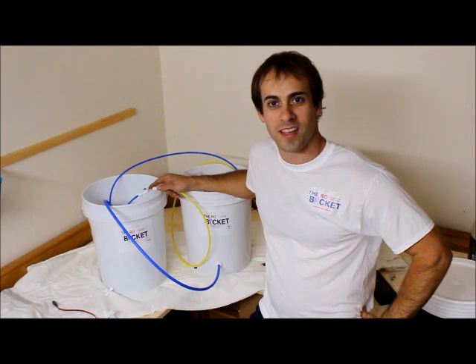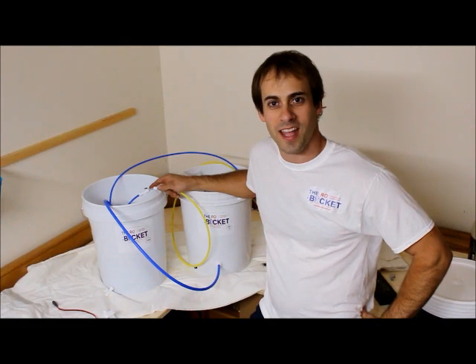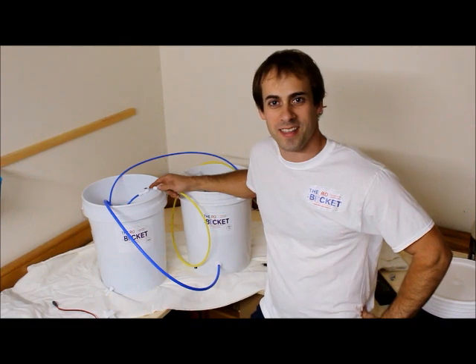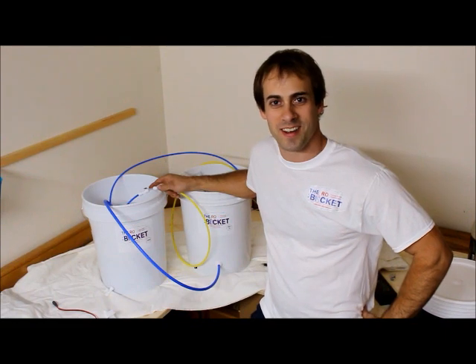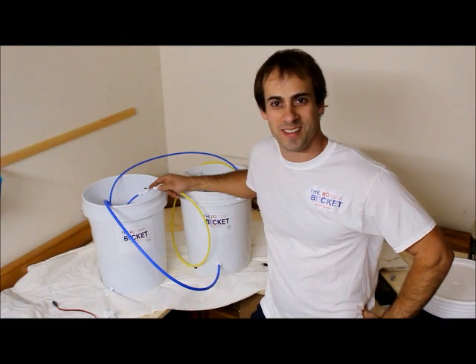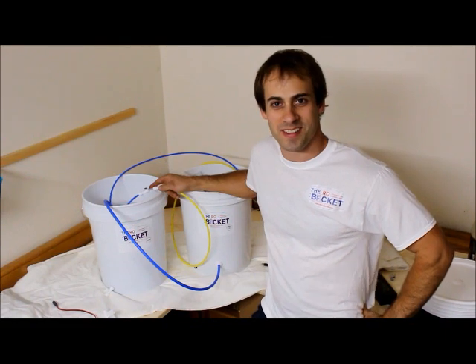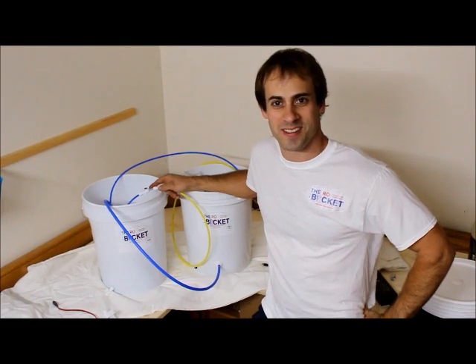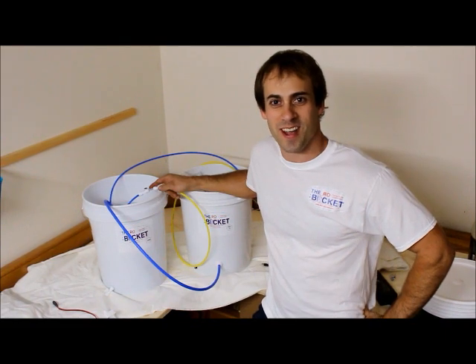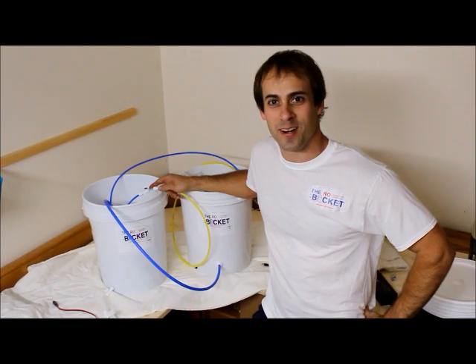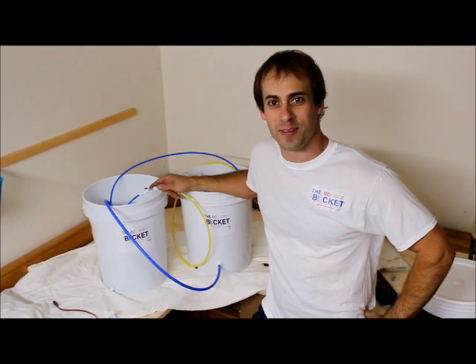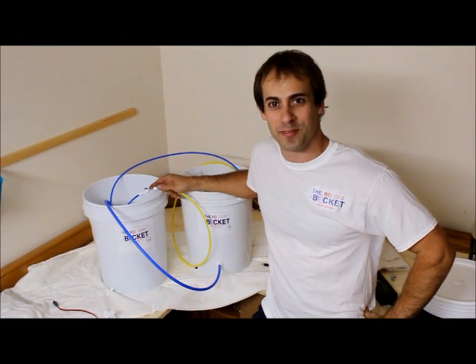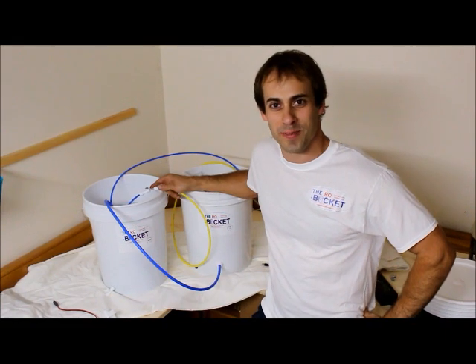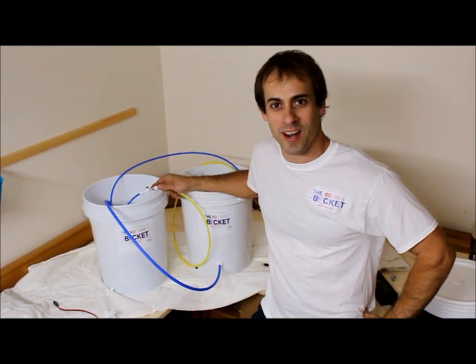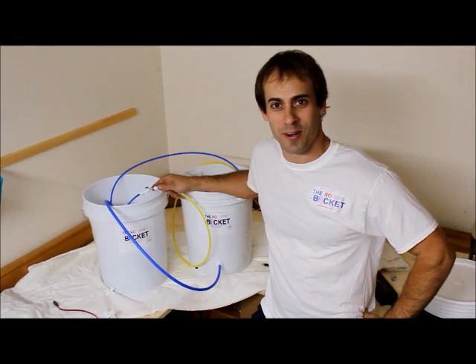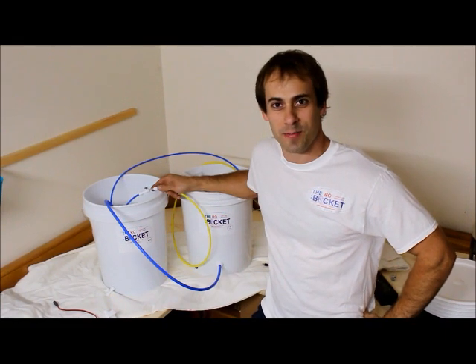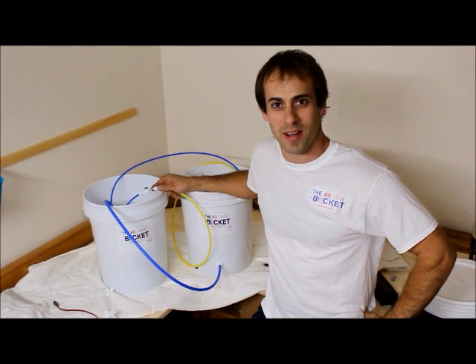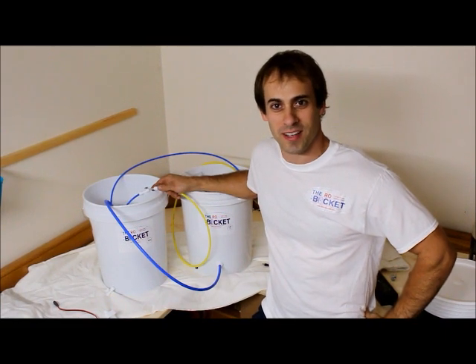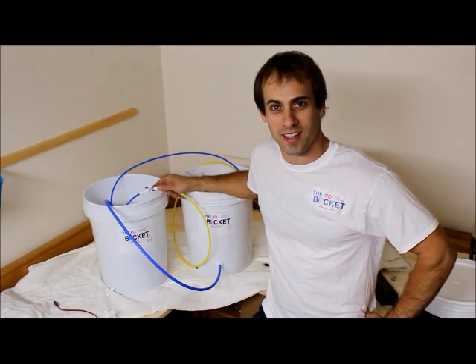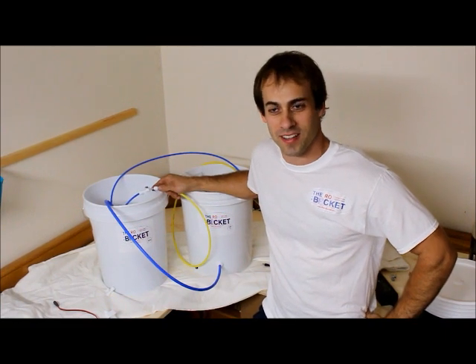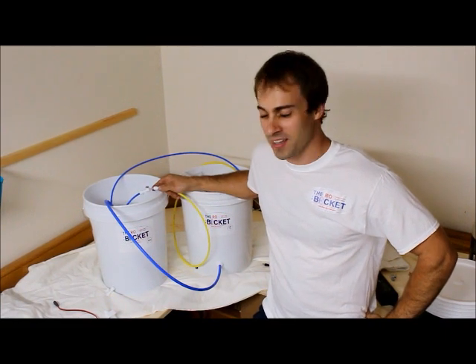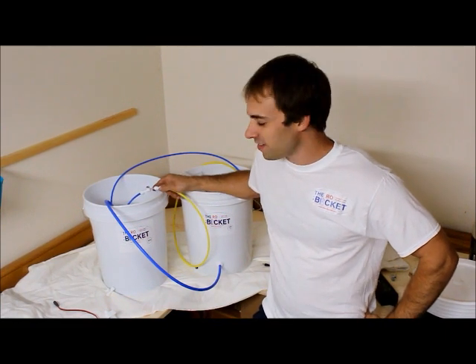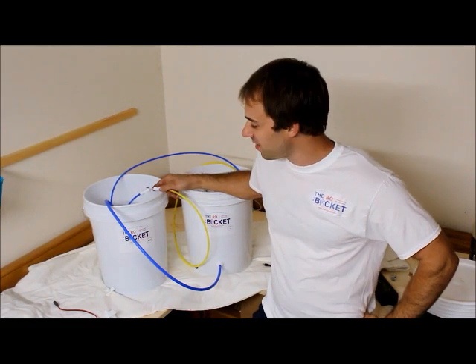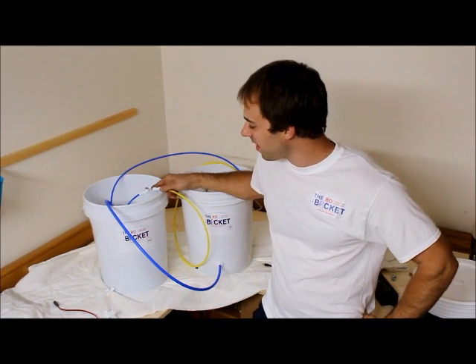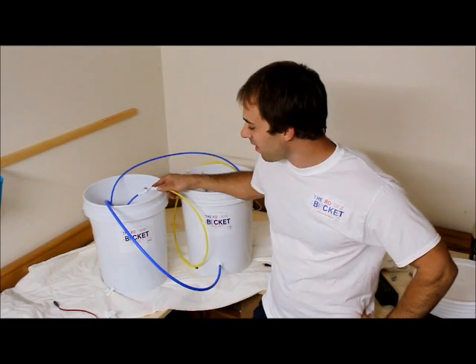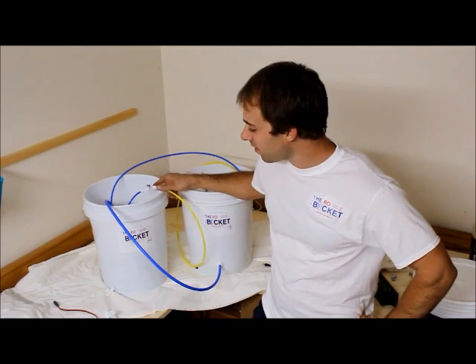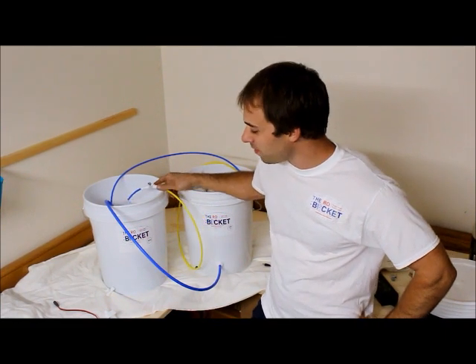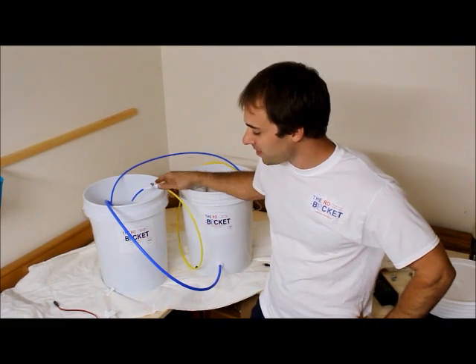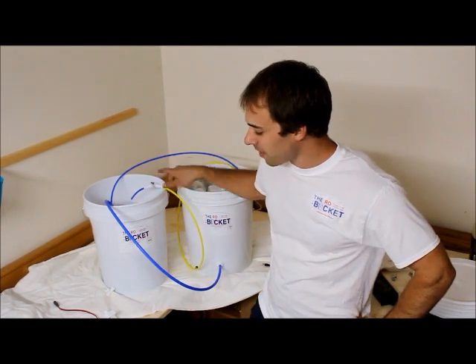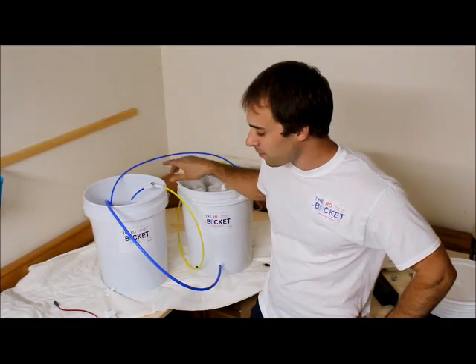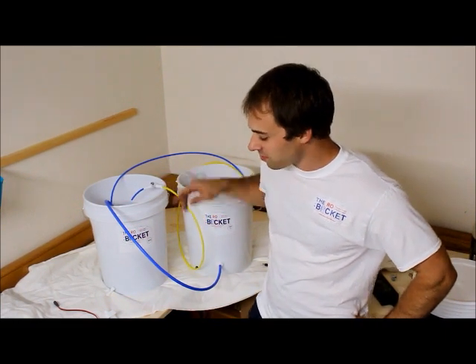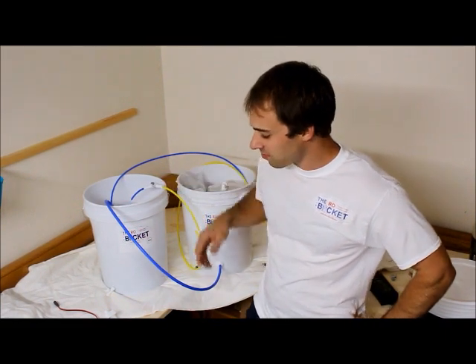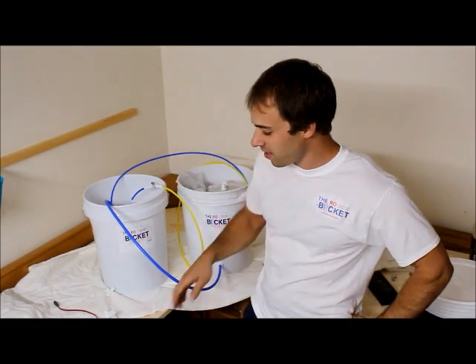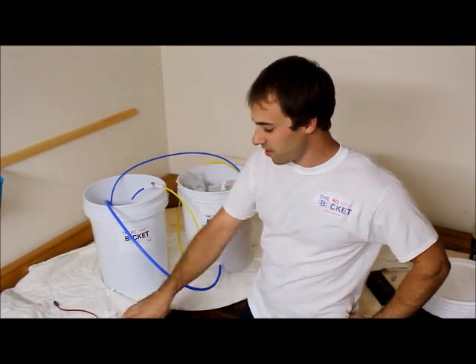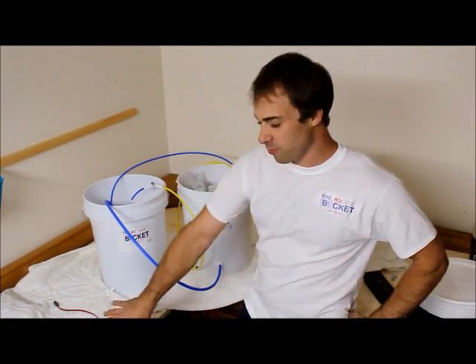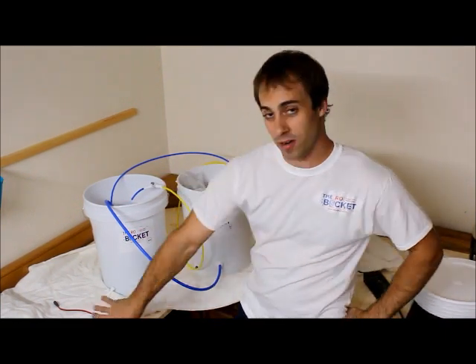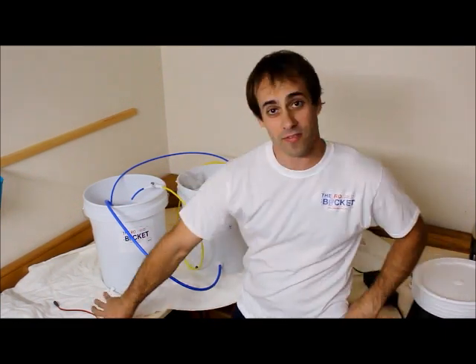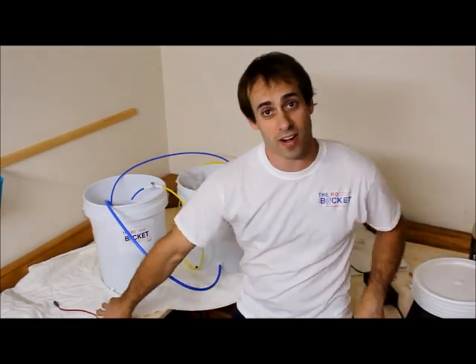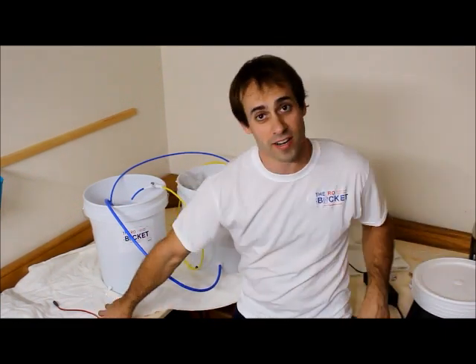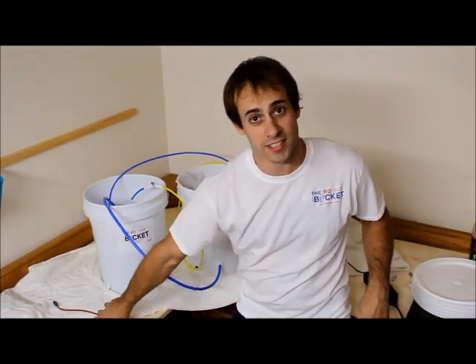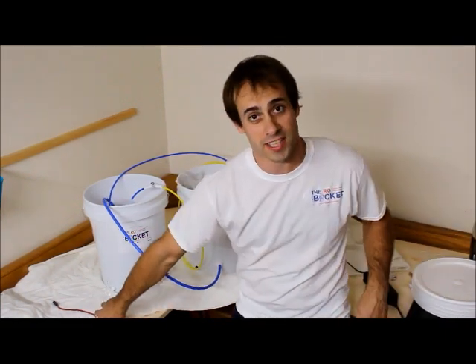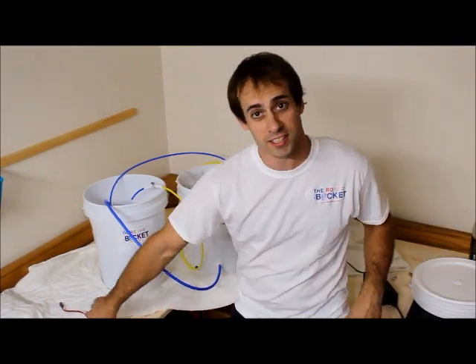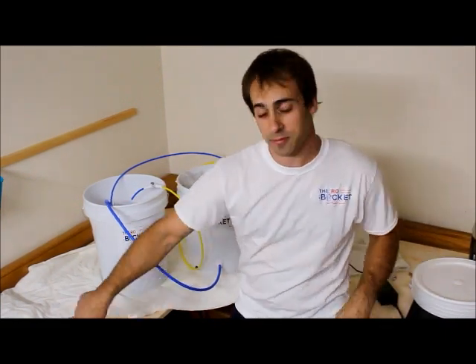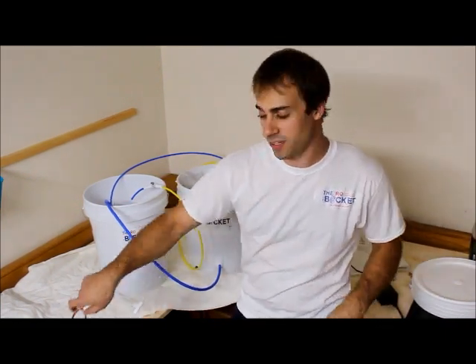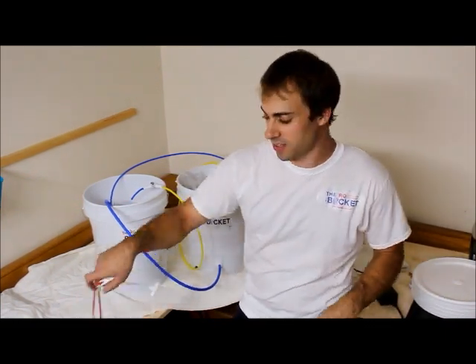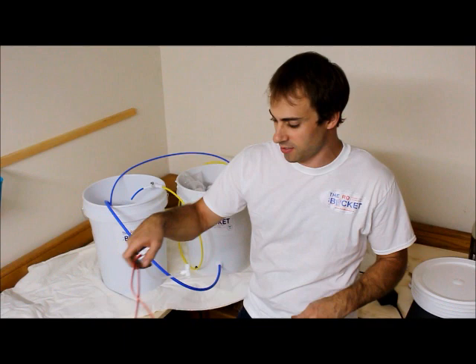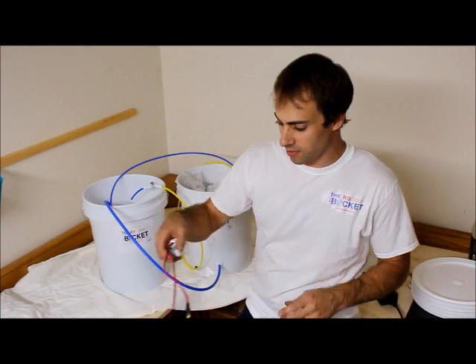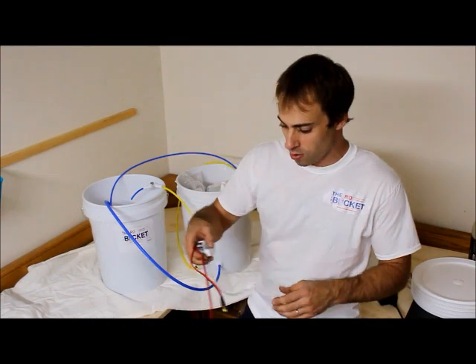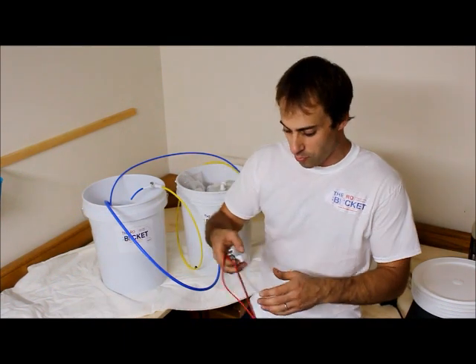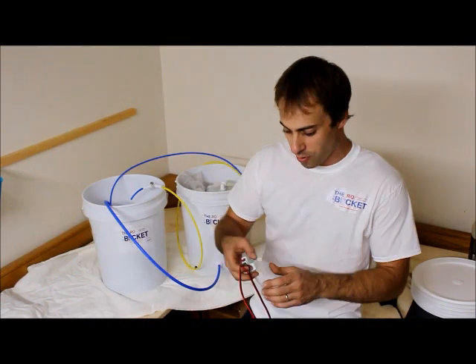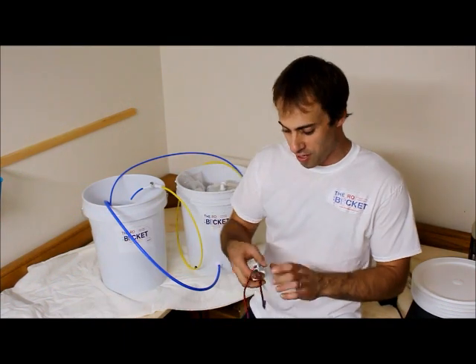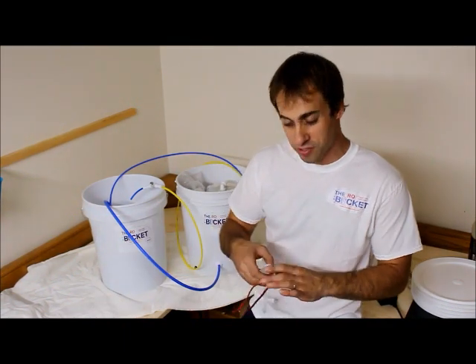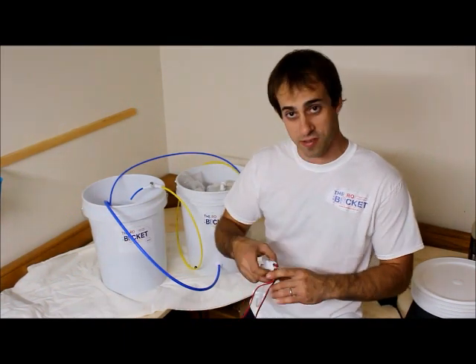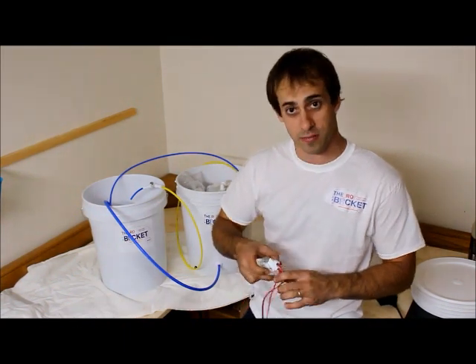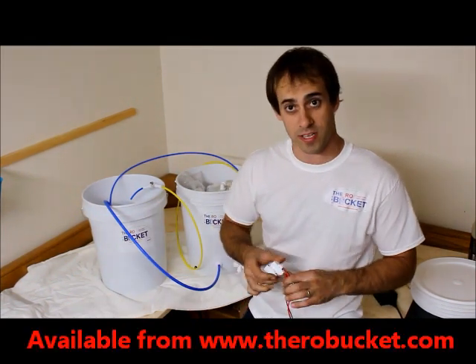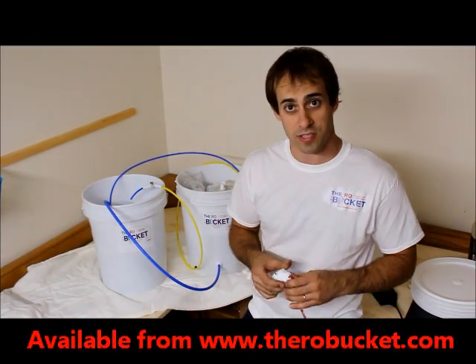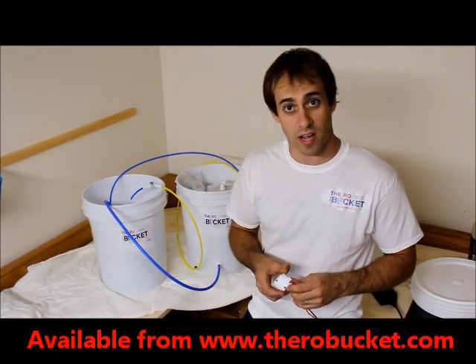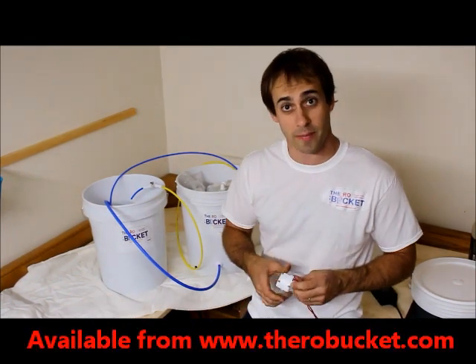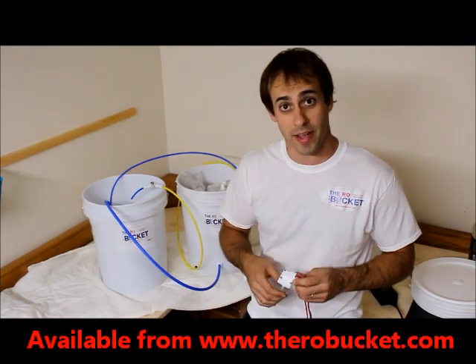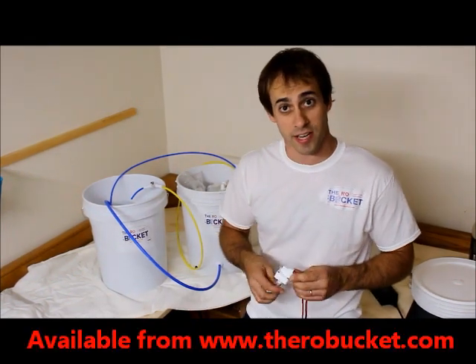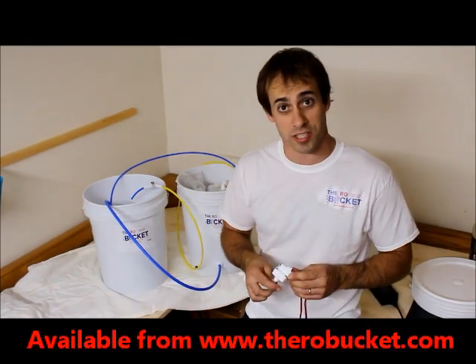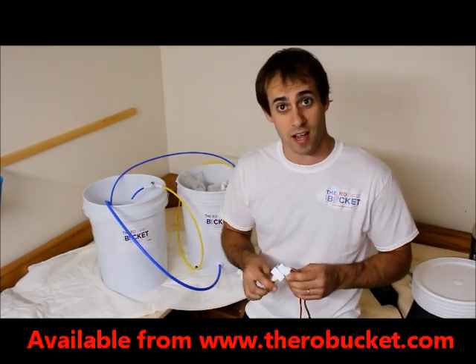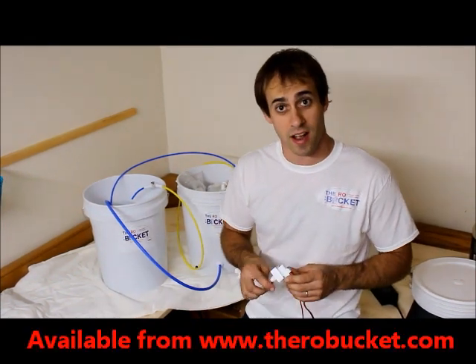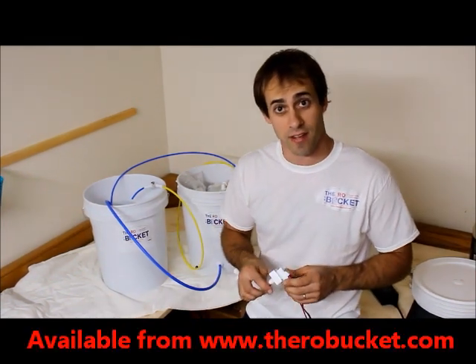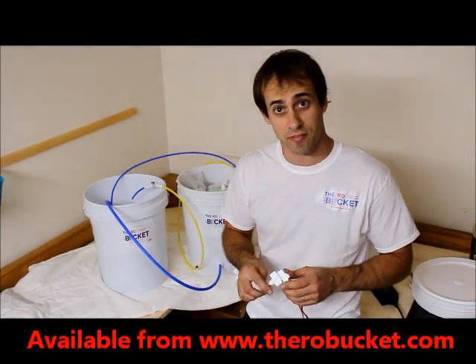Hey there, this is Carl from the RO Bucket. Today I'm going to be demonstrating one of our accessories, the low pressure switch automatic shut off.